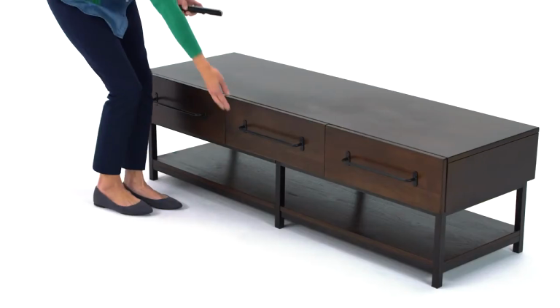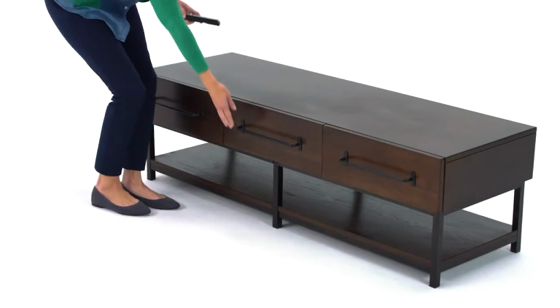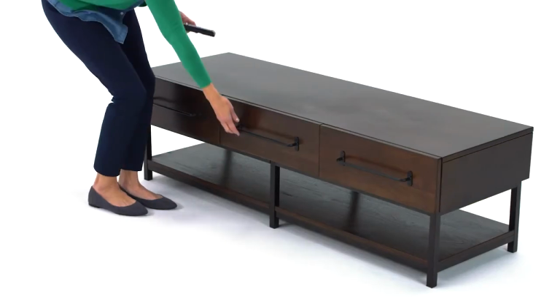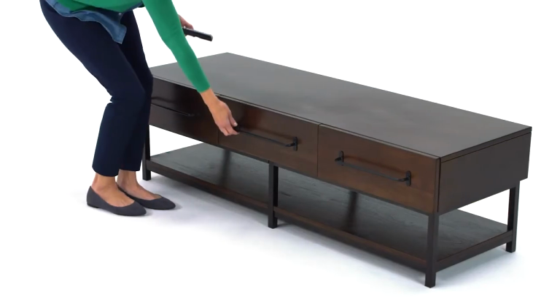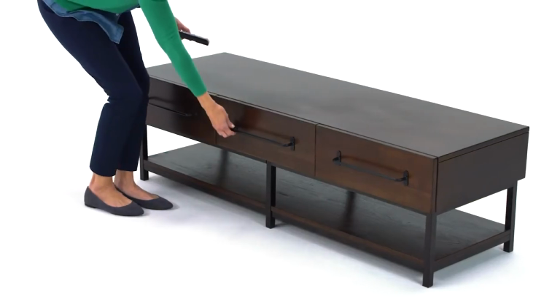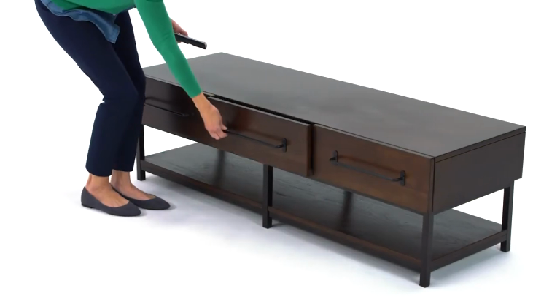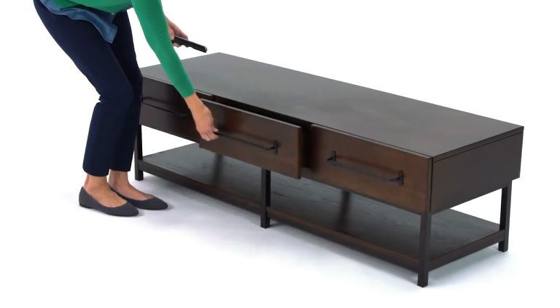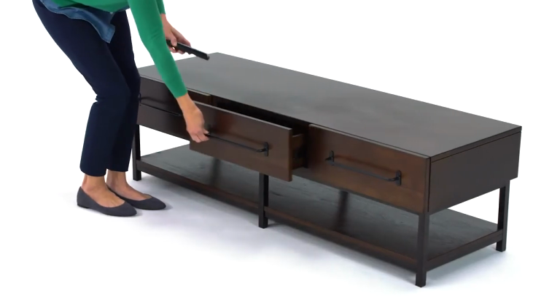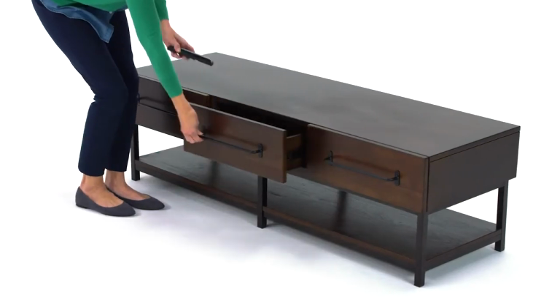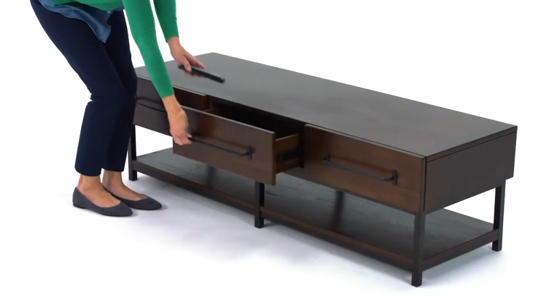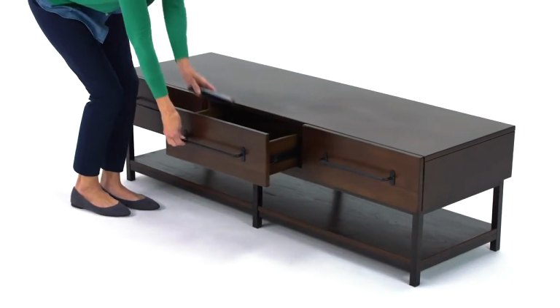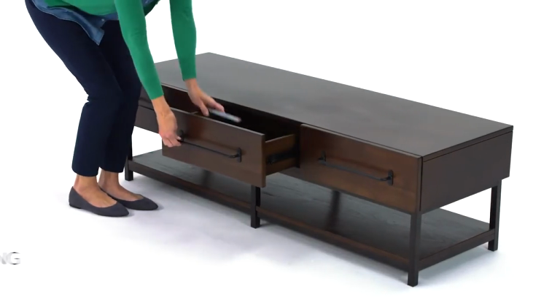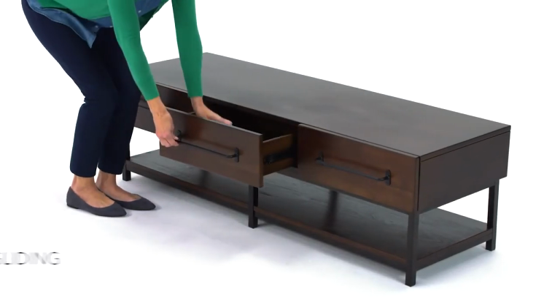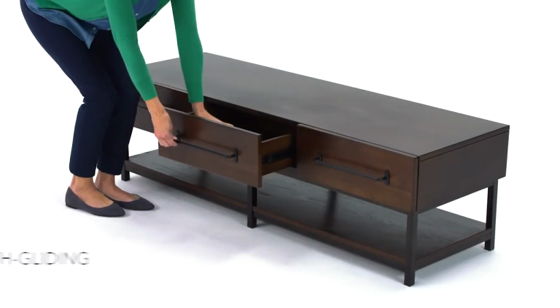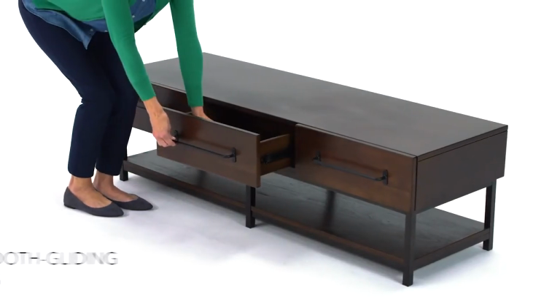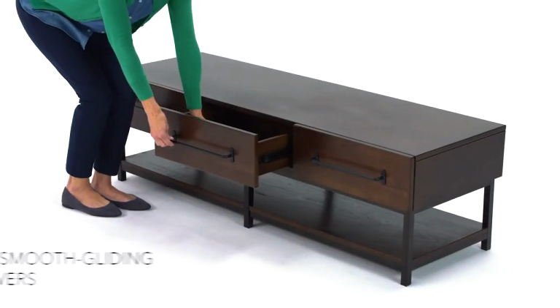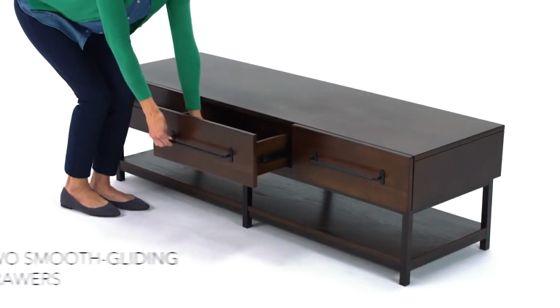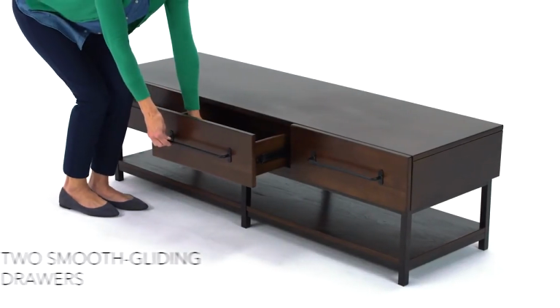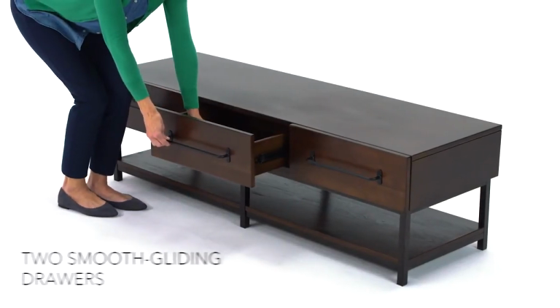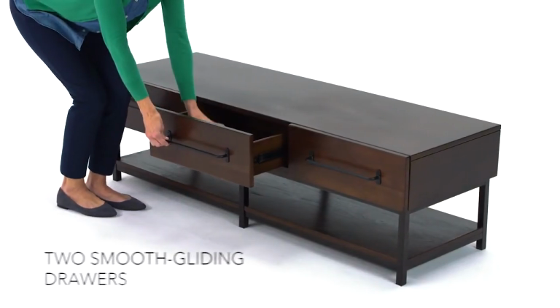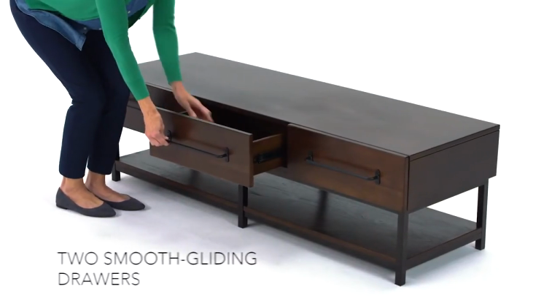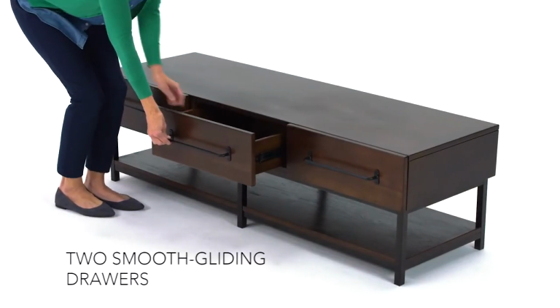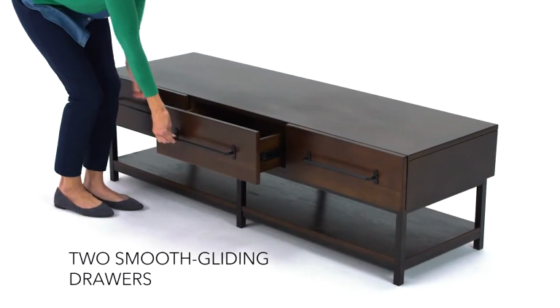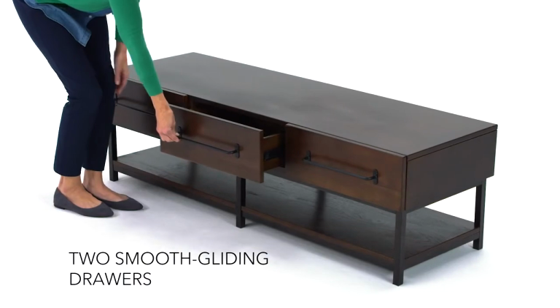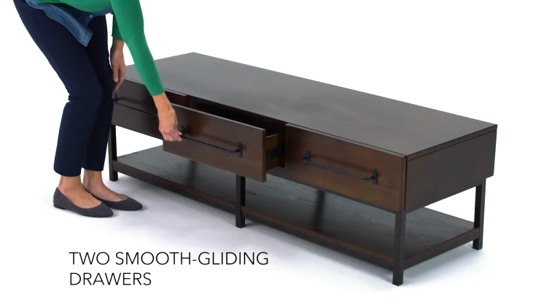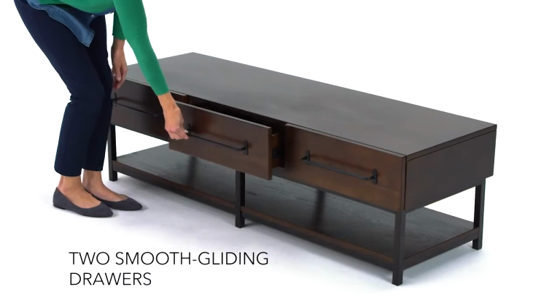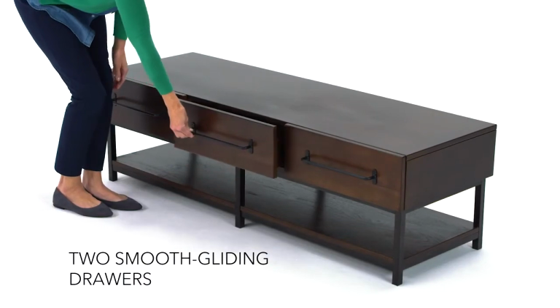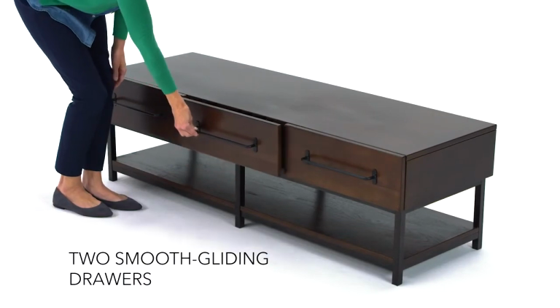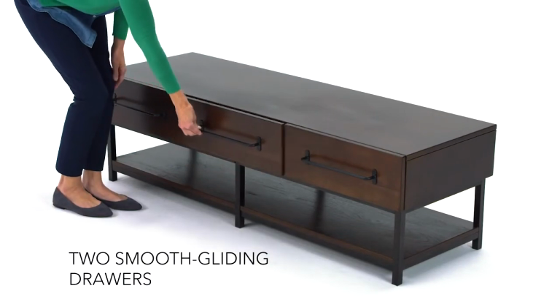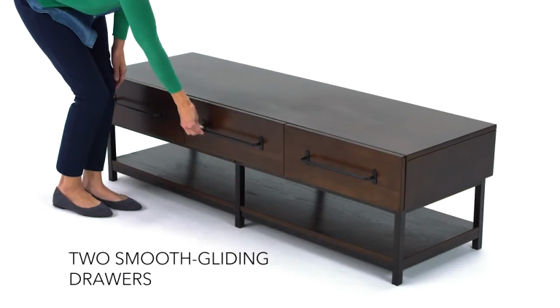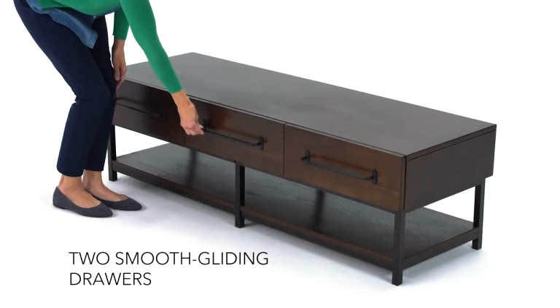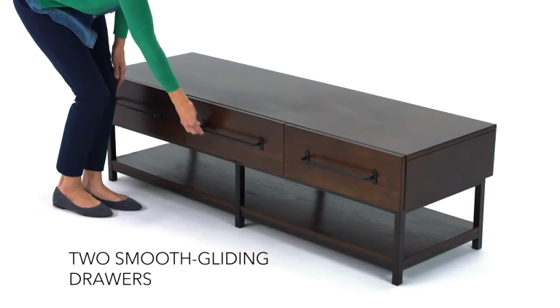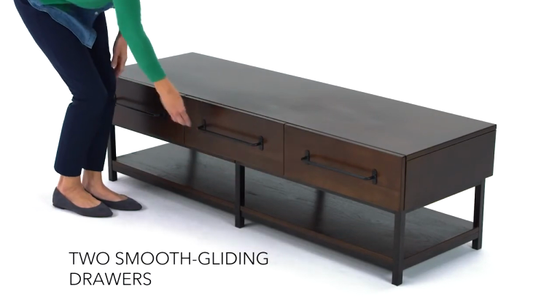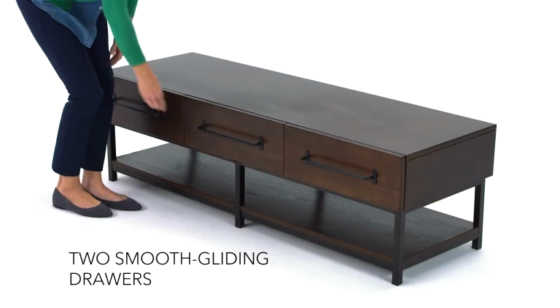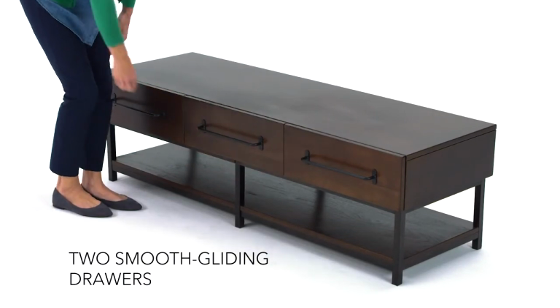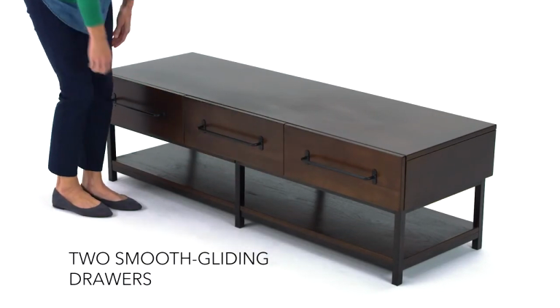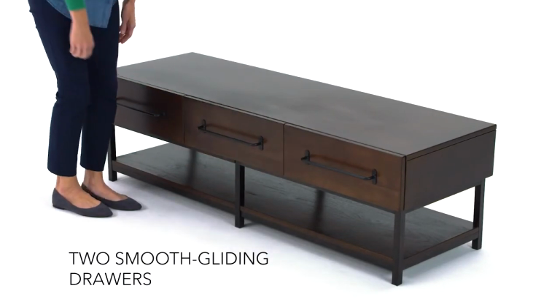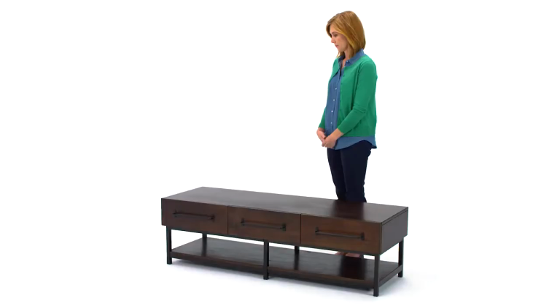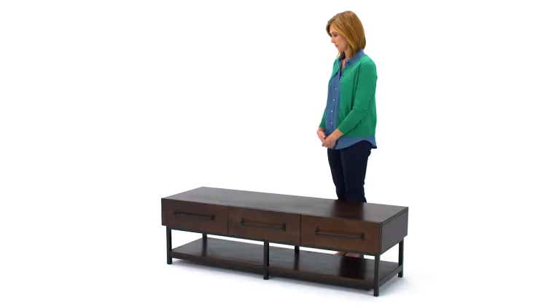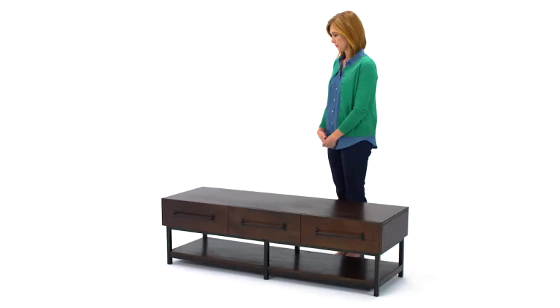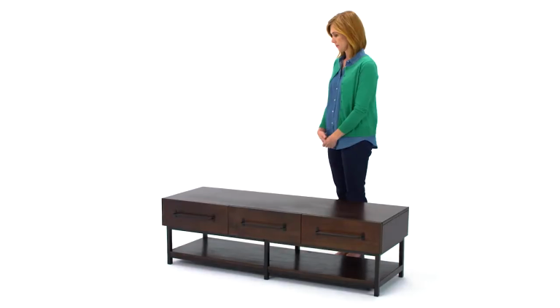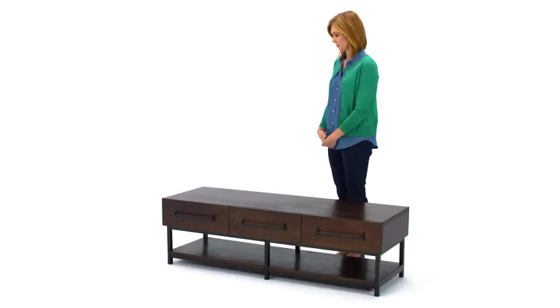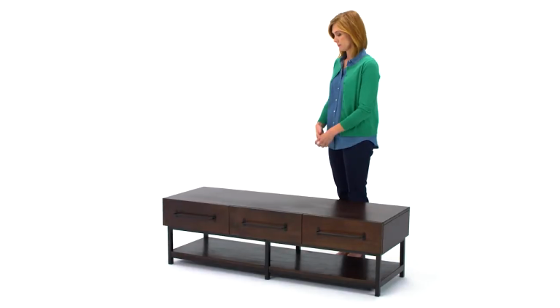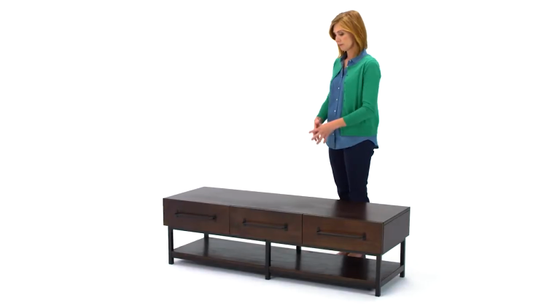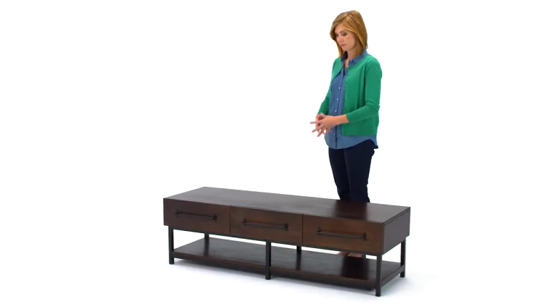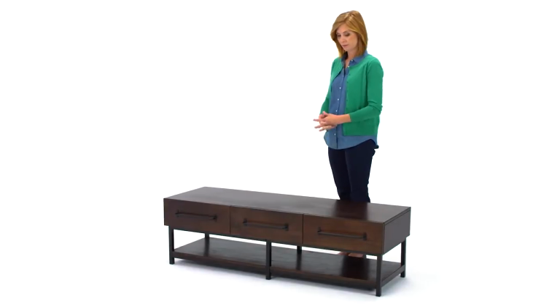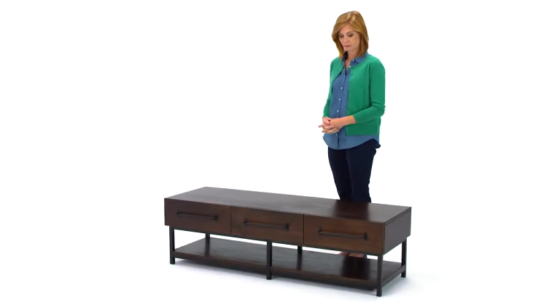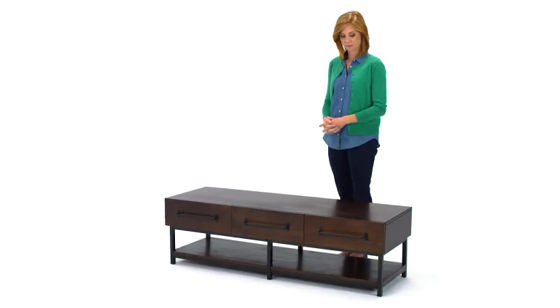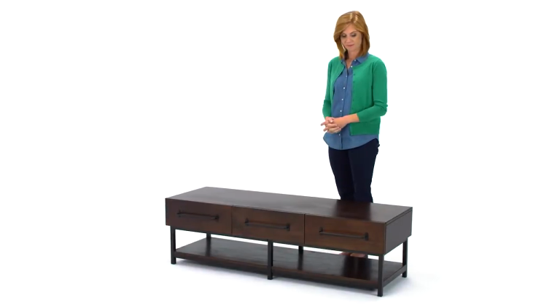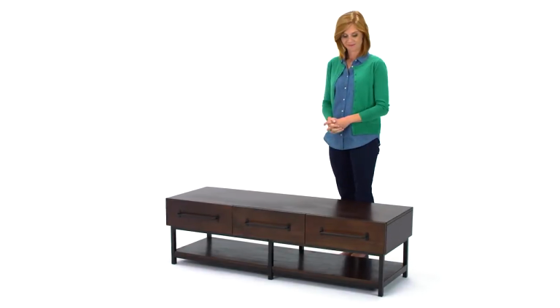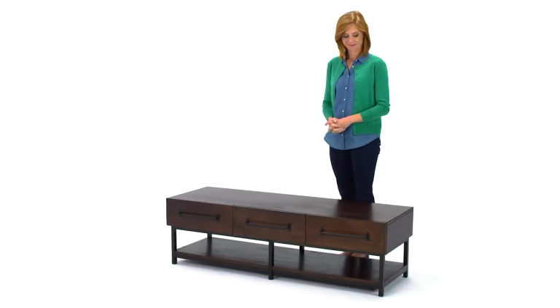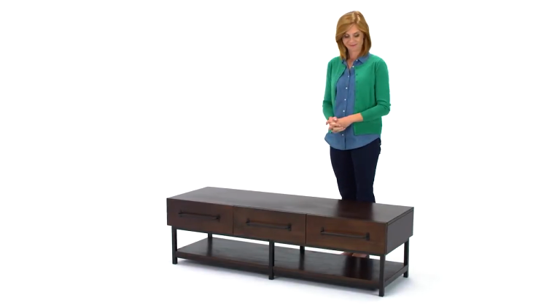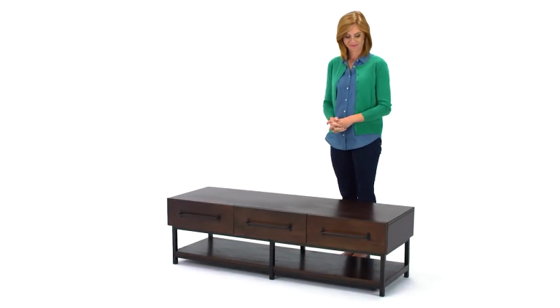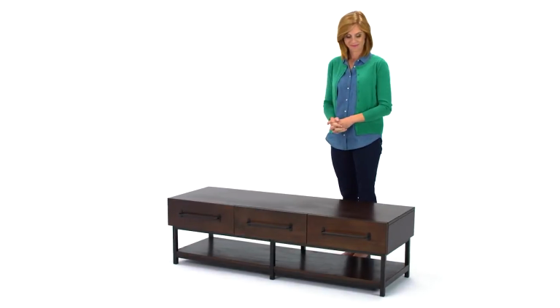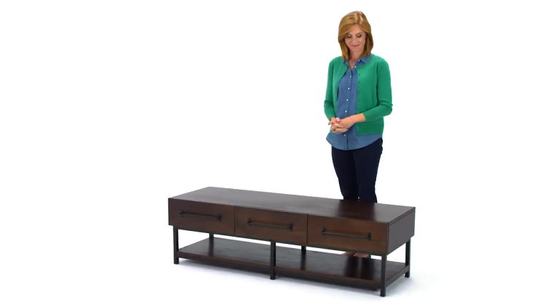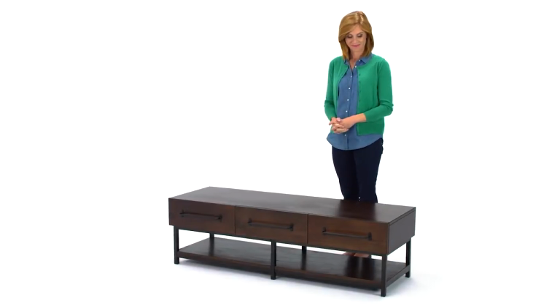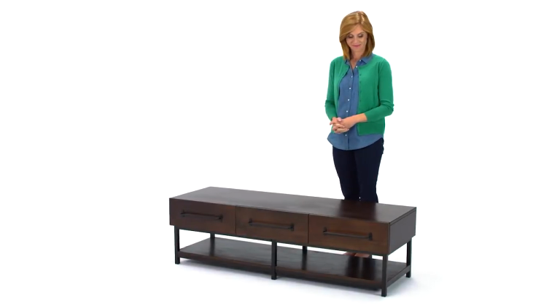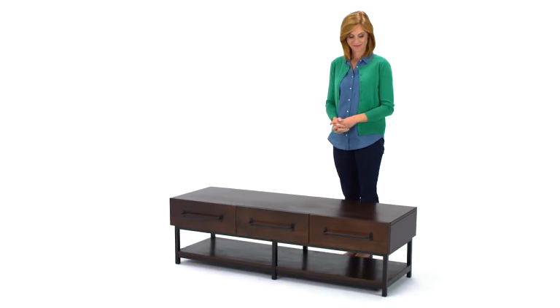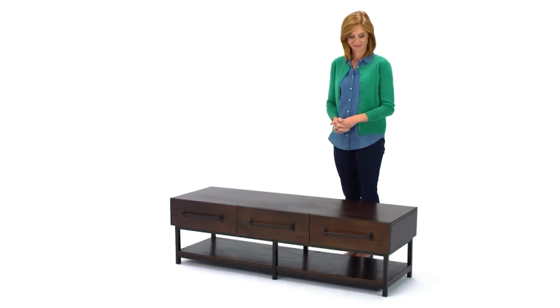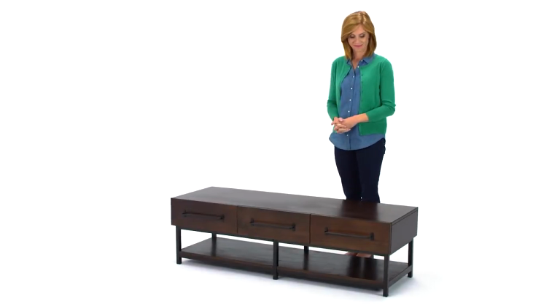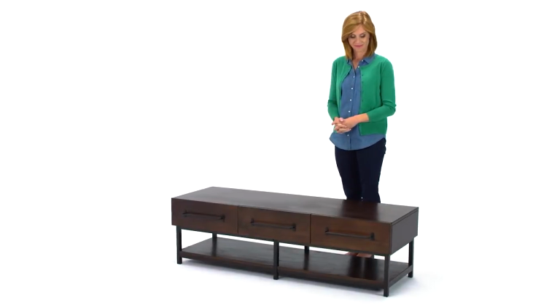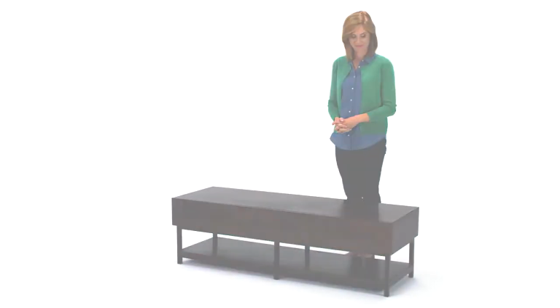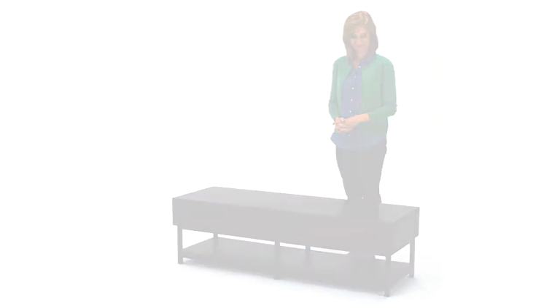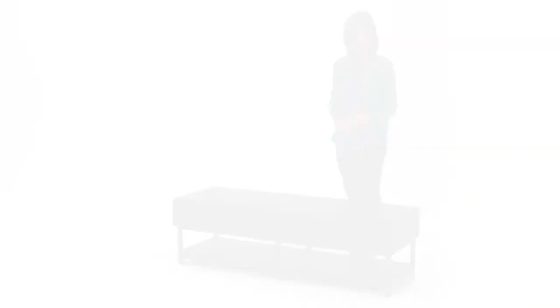Drawers and the lower shelf leave plenty of room for storage. It's the perfect table for urban loft living.